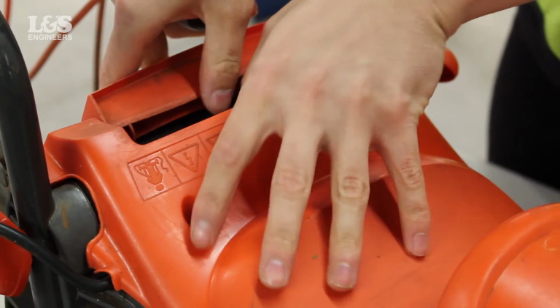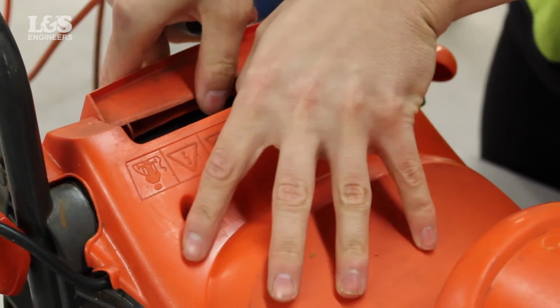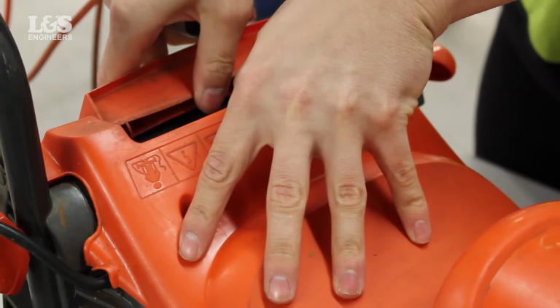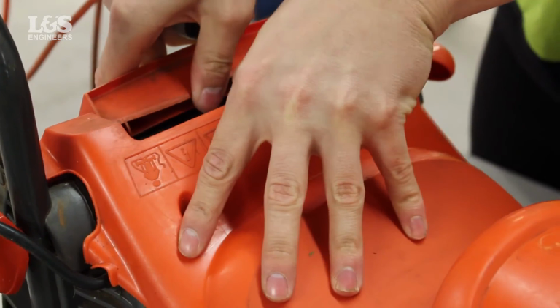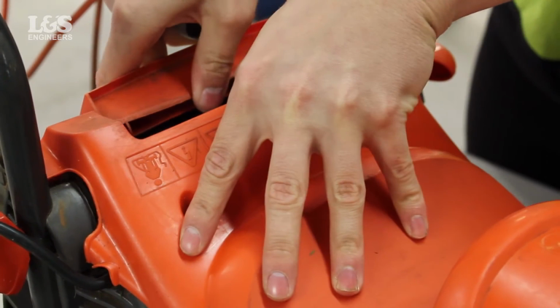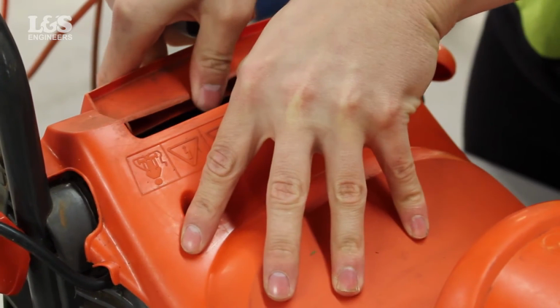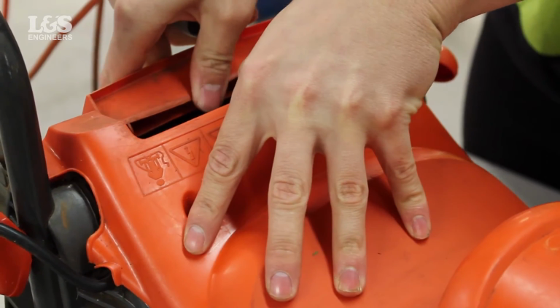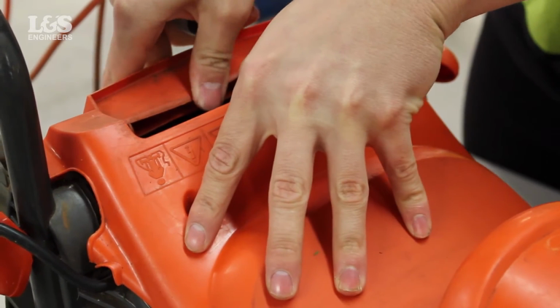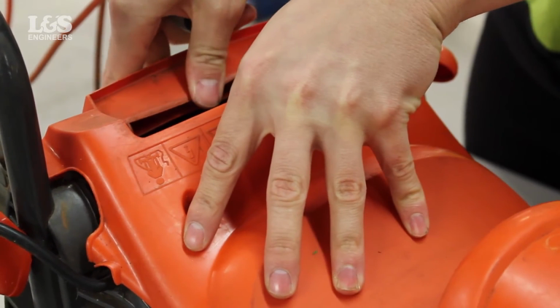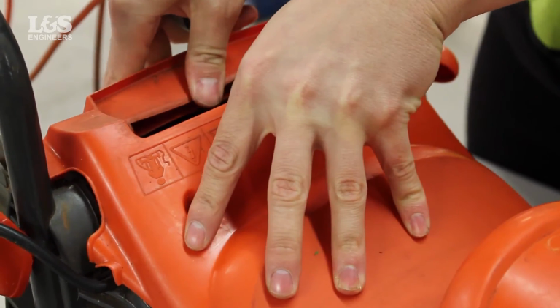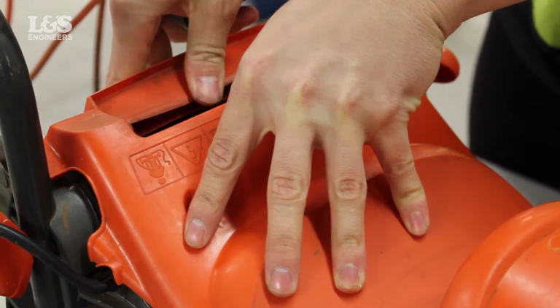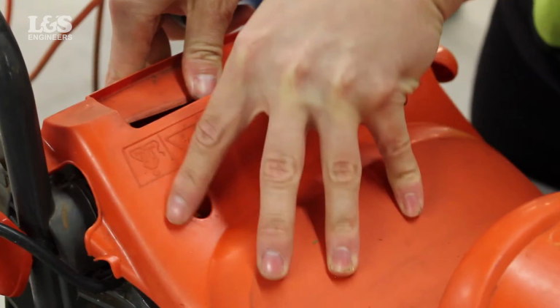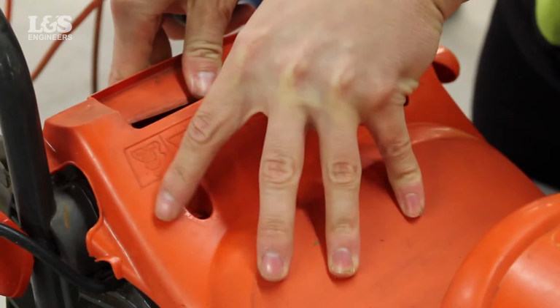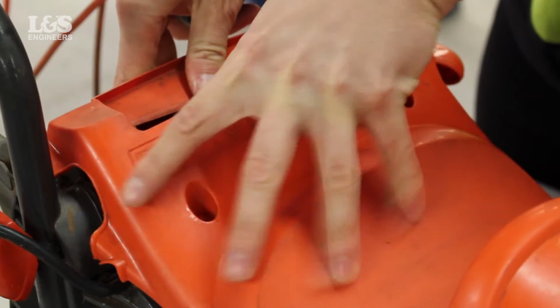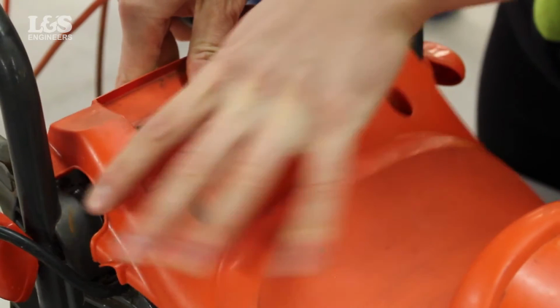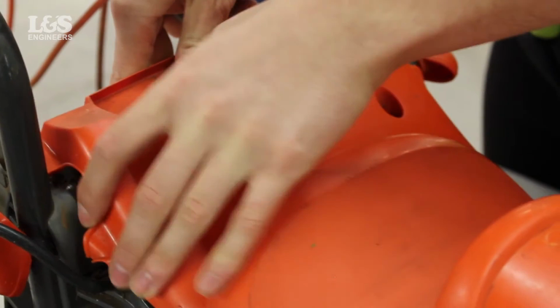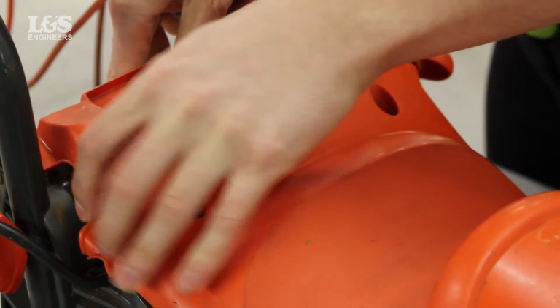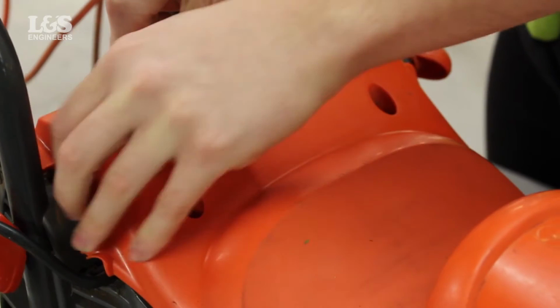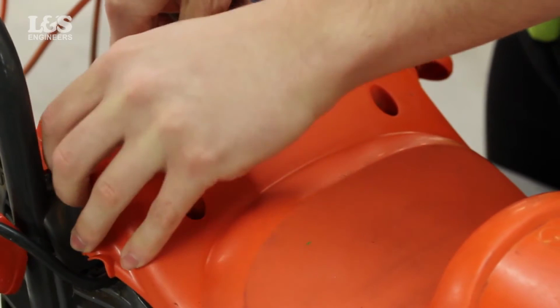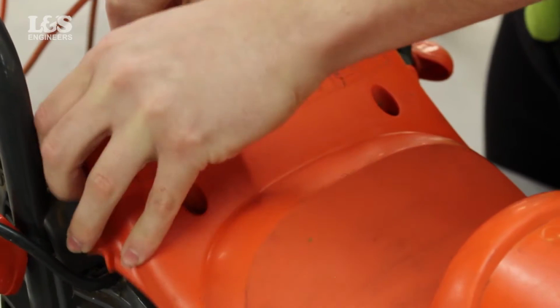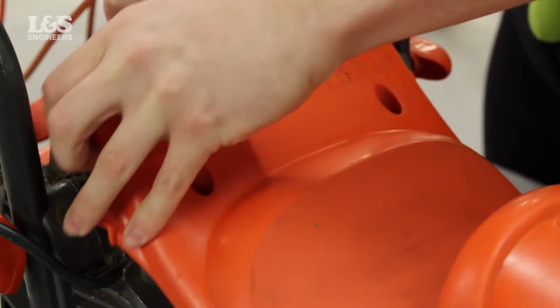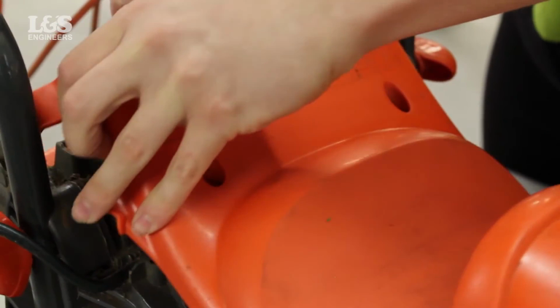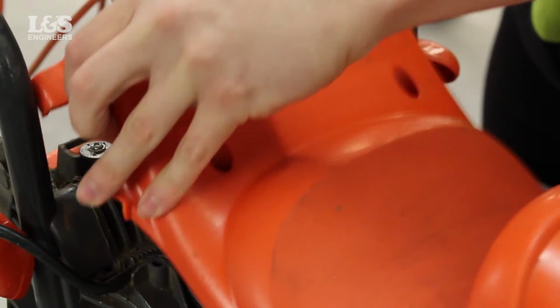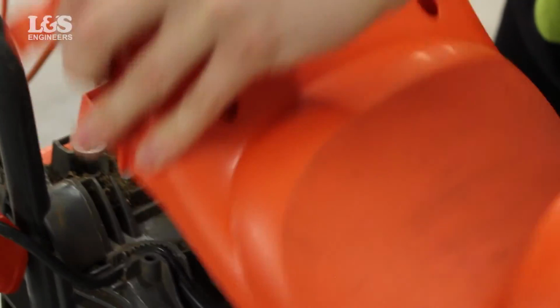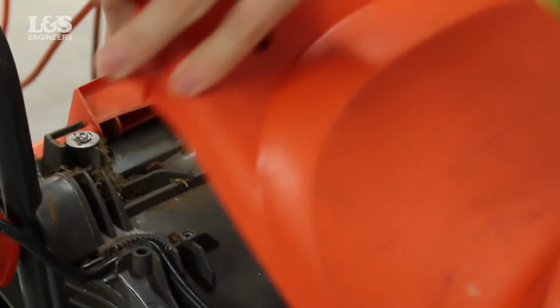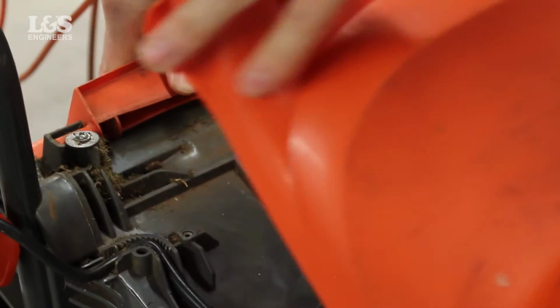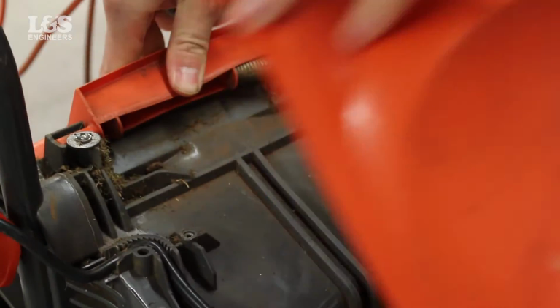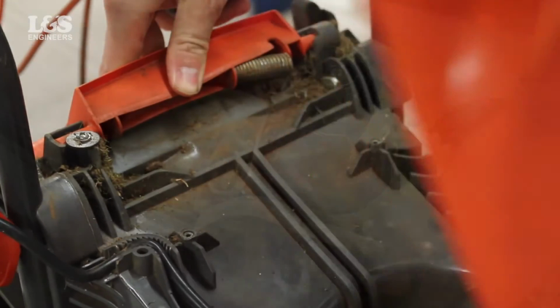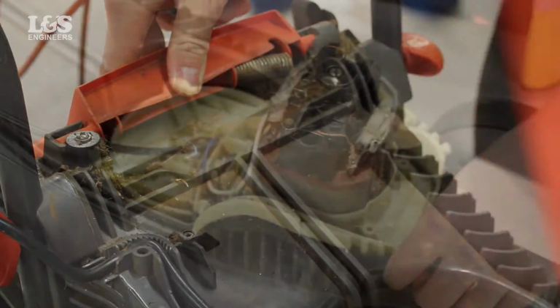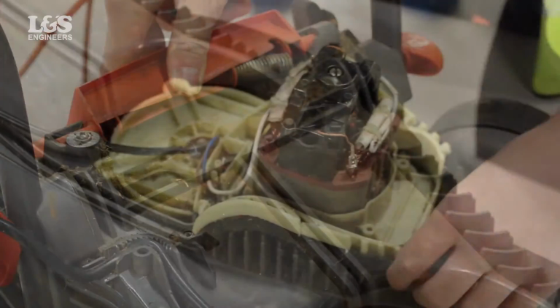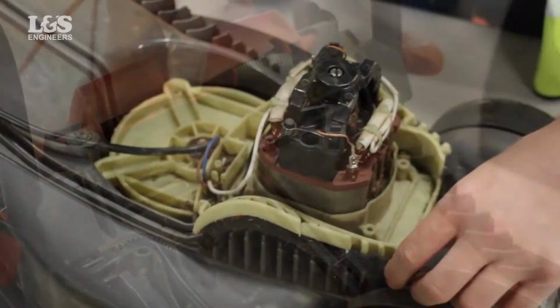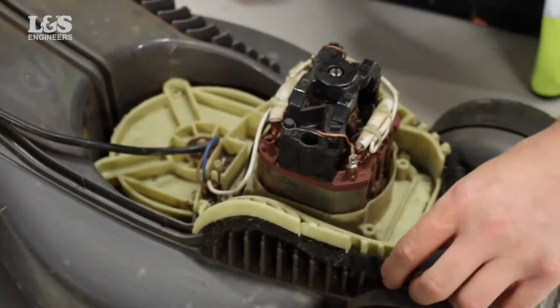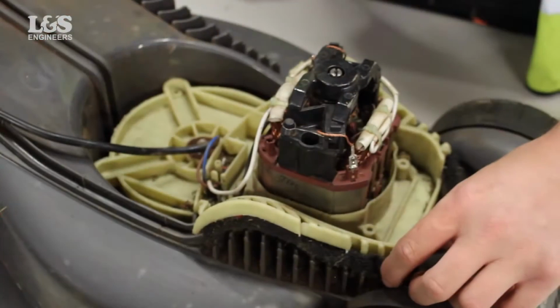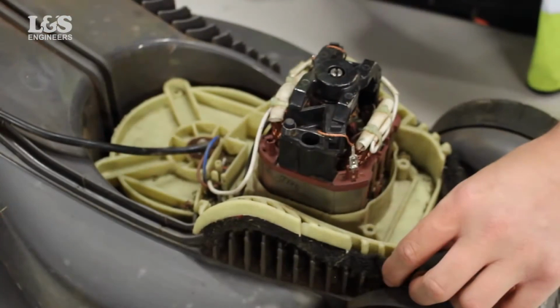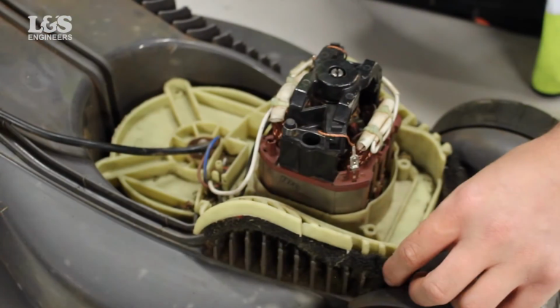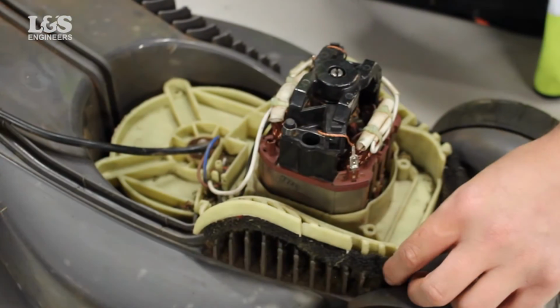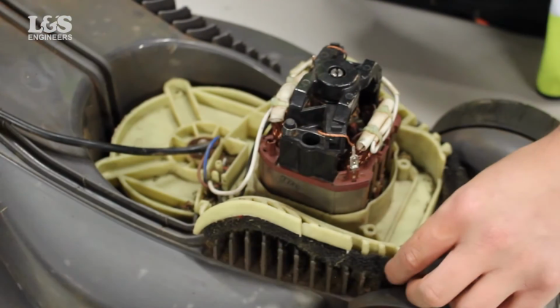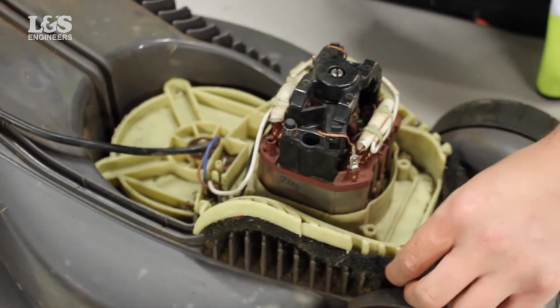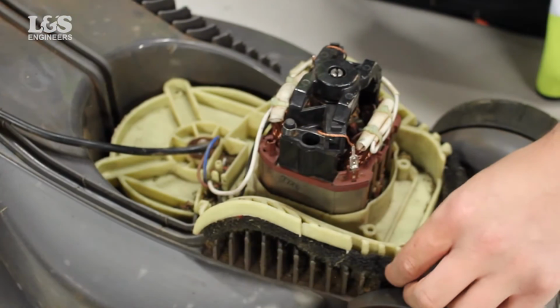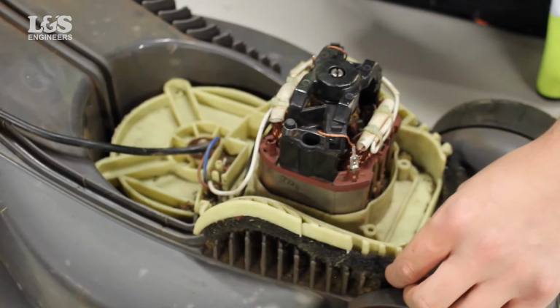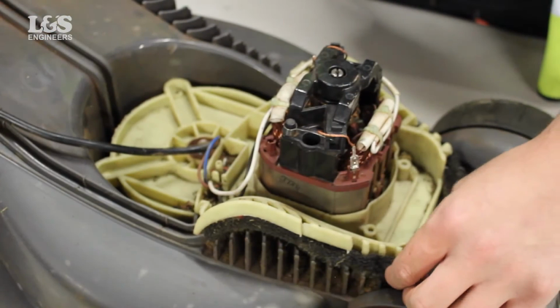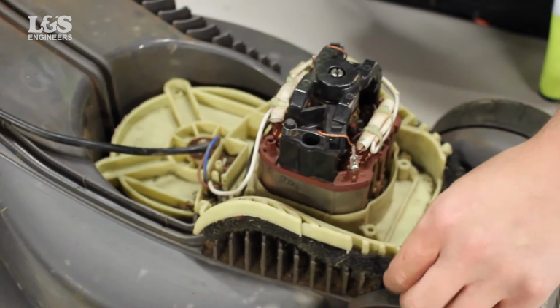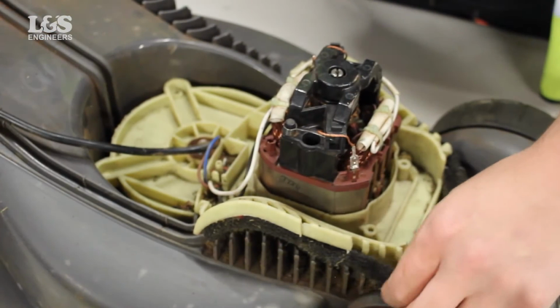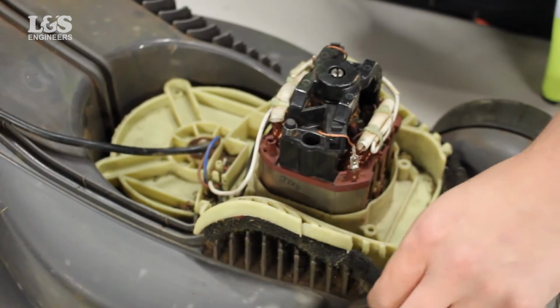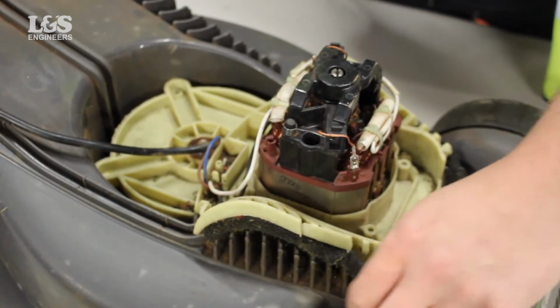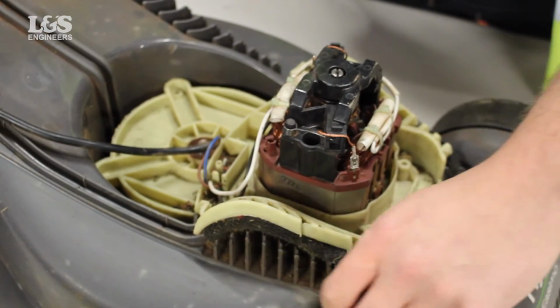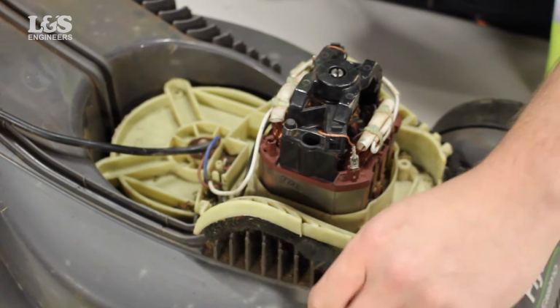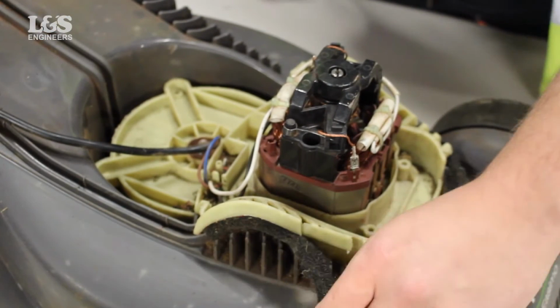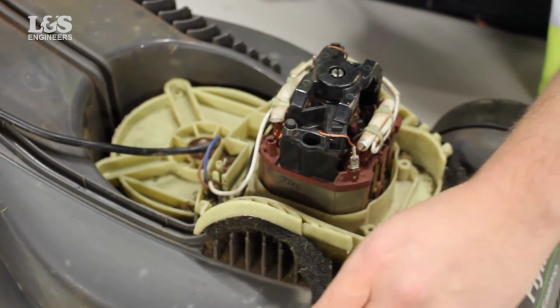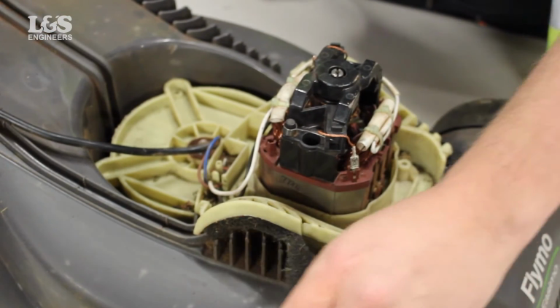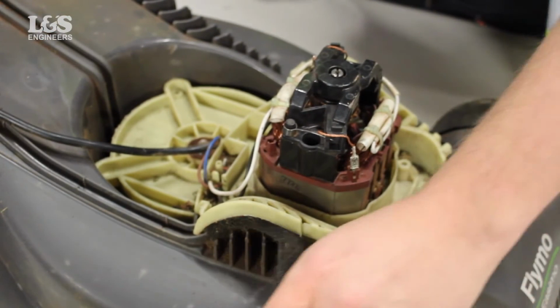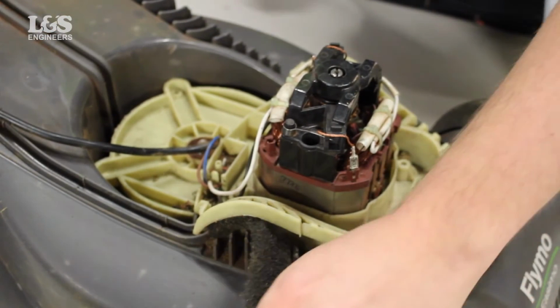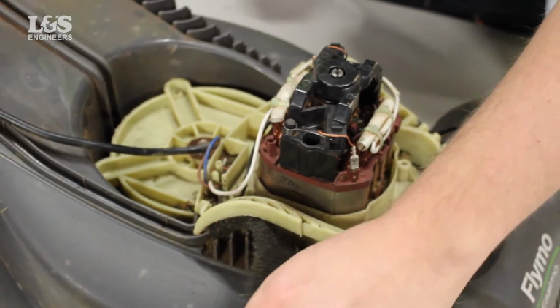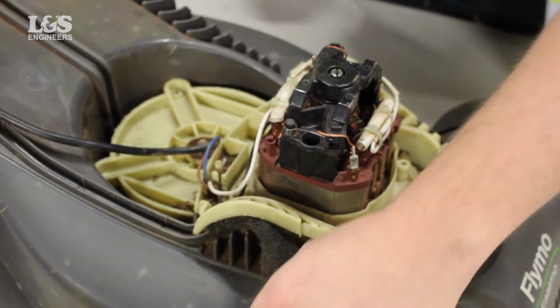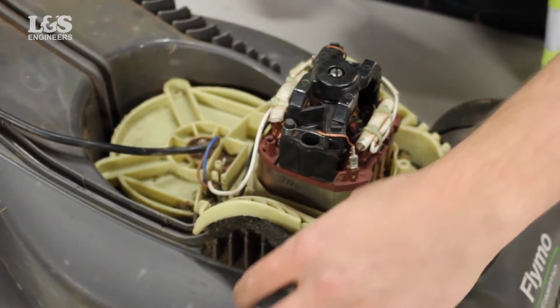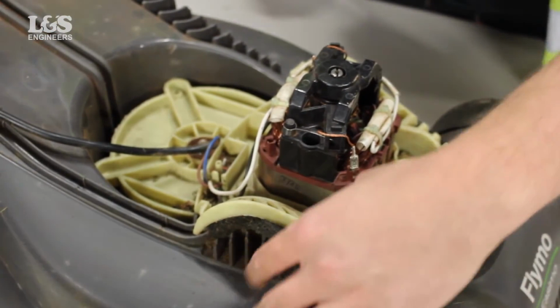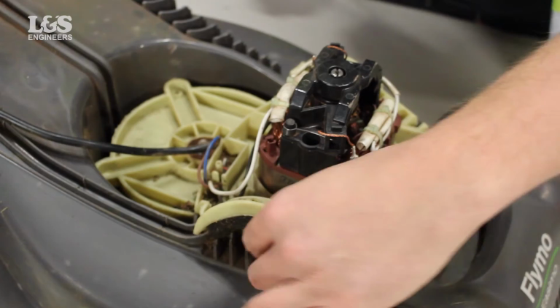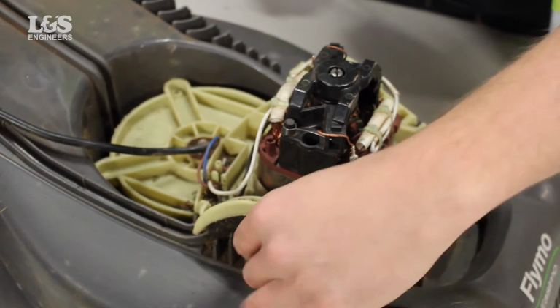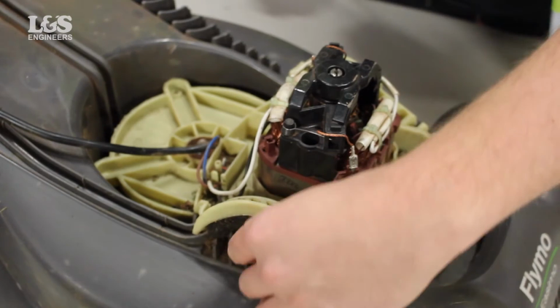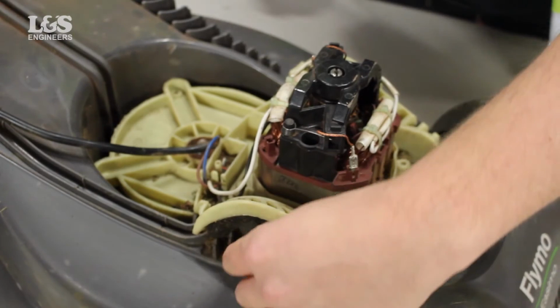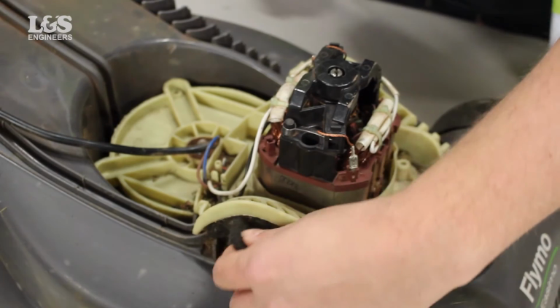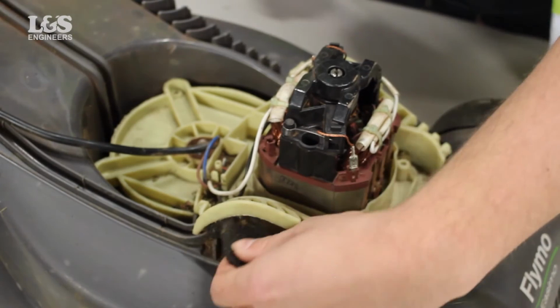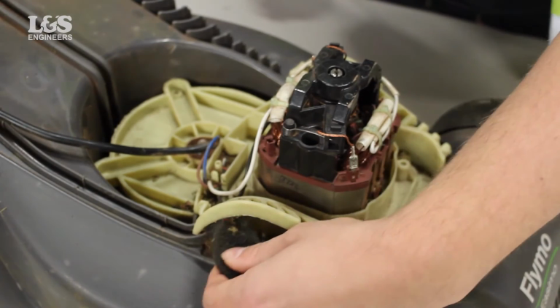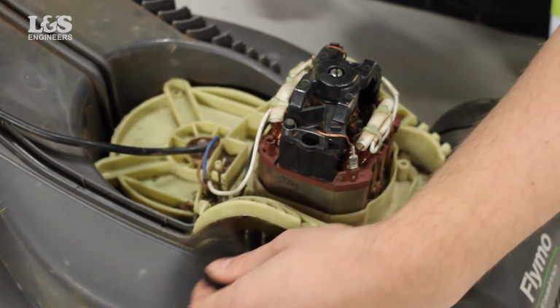You can now remove this part. Remove the filters sitting underneath the base plate.